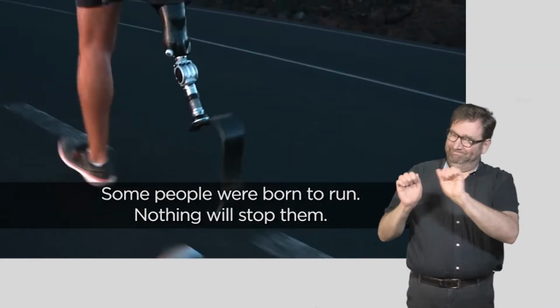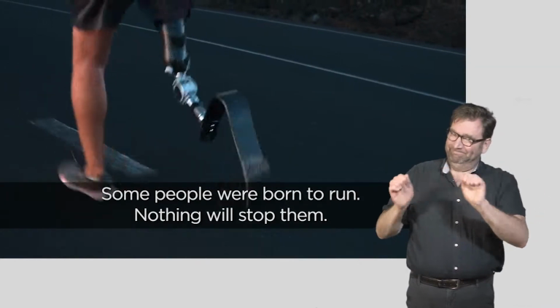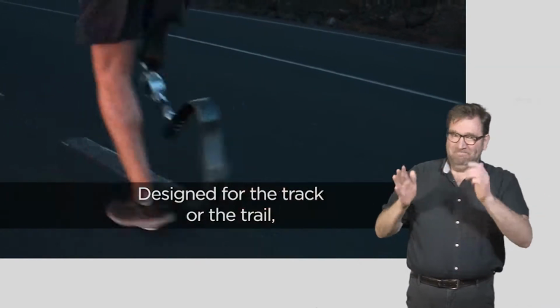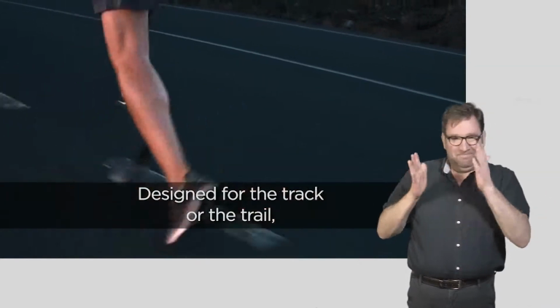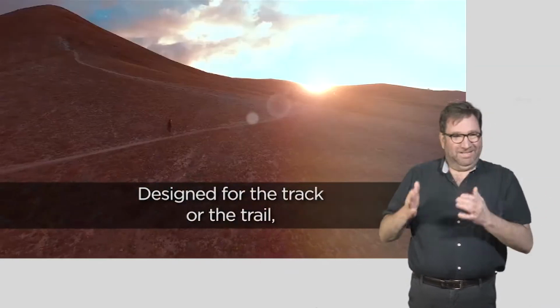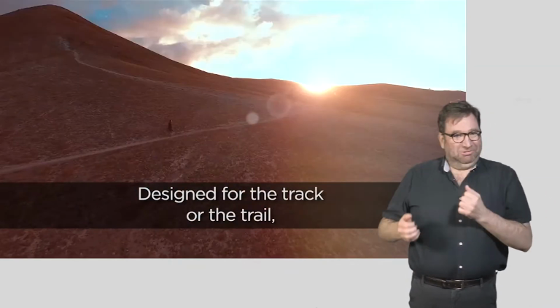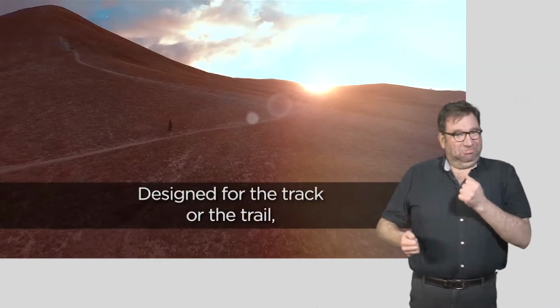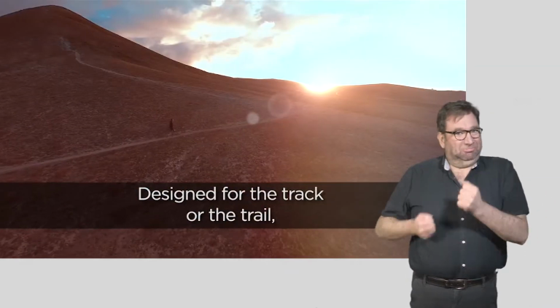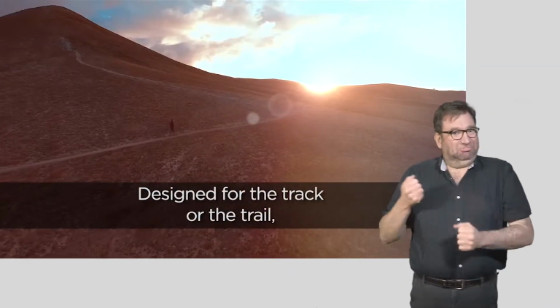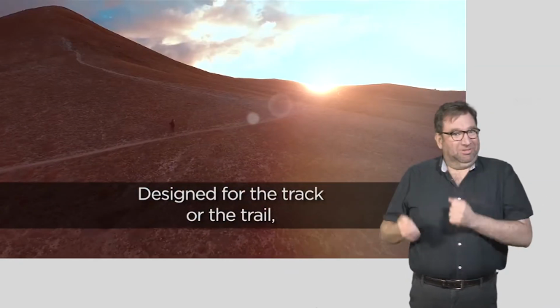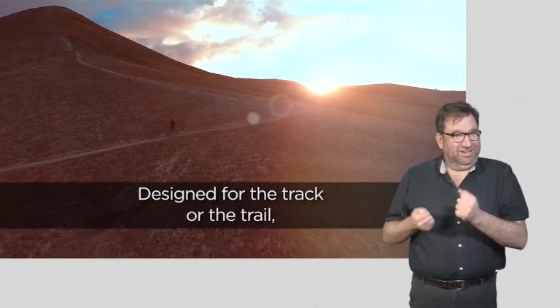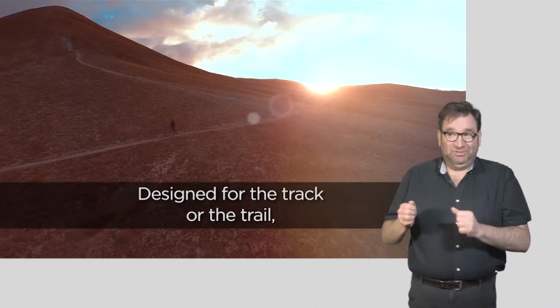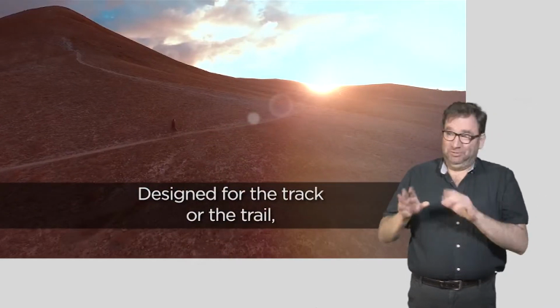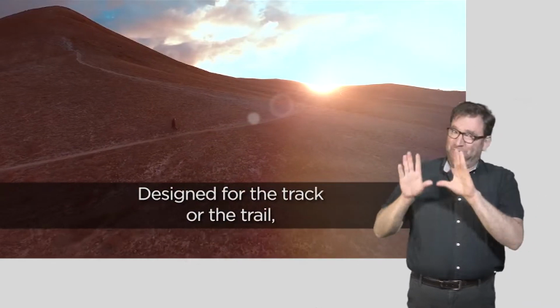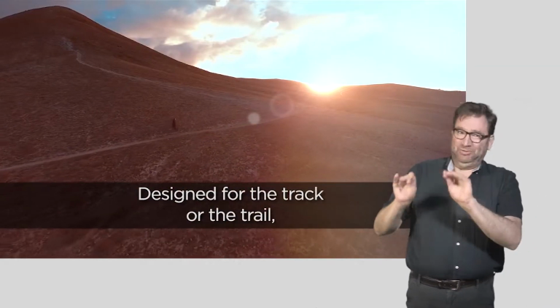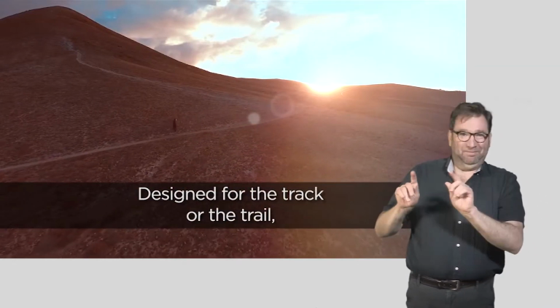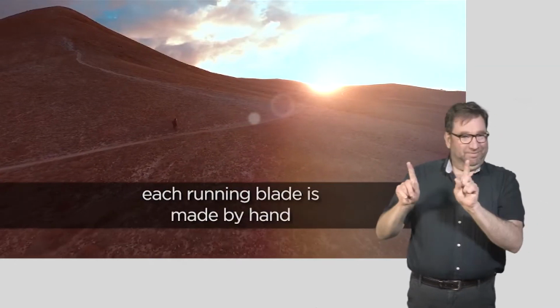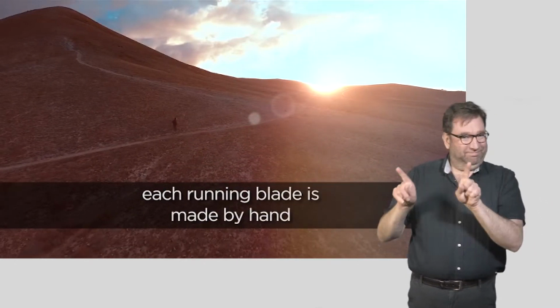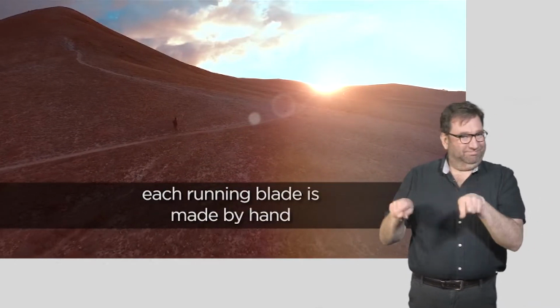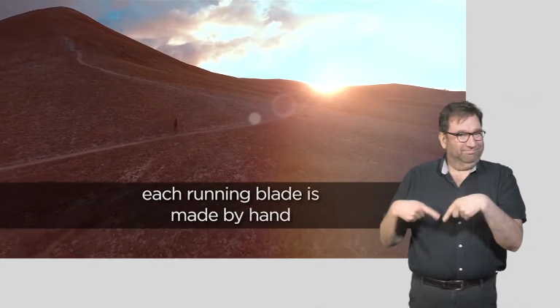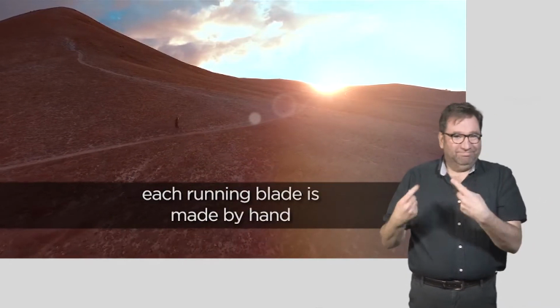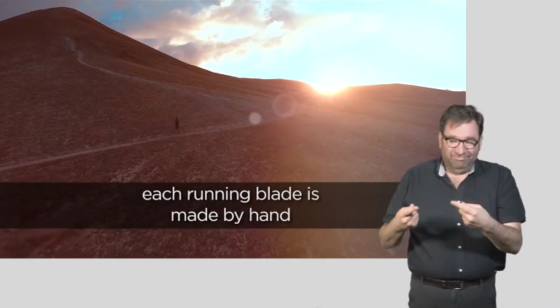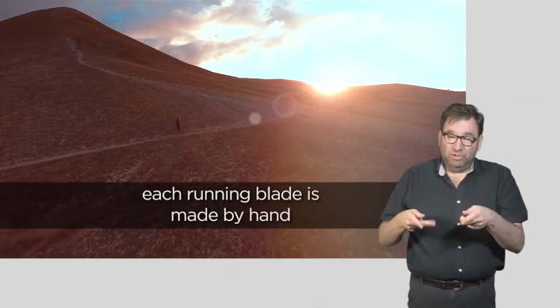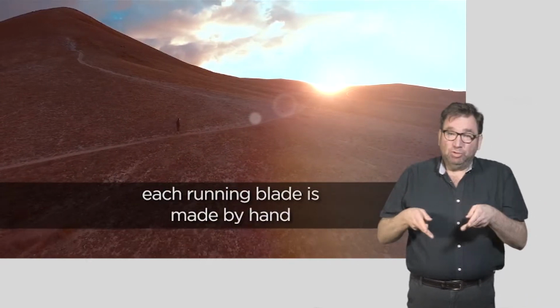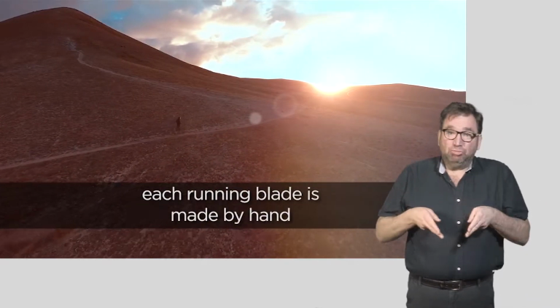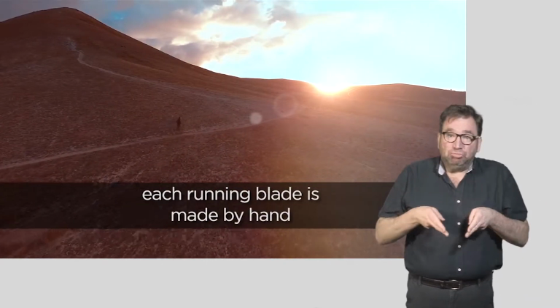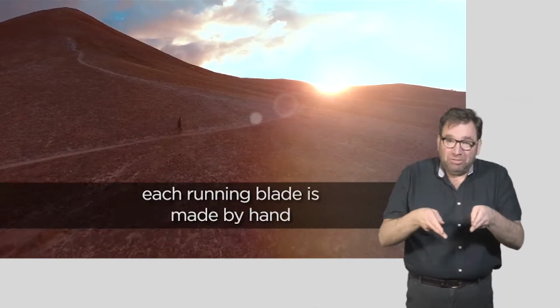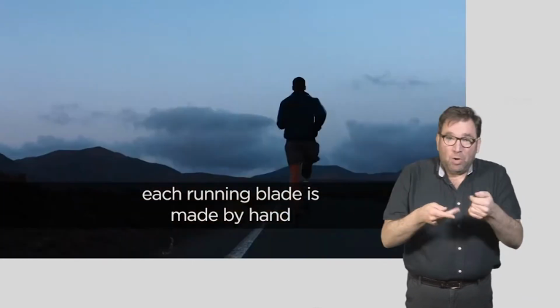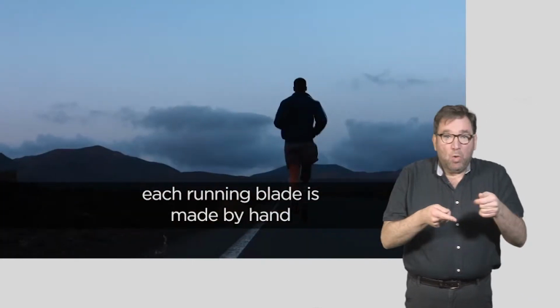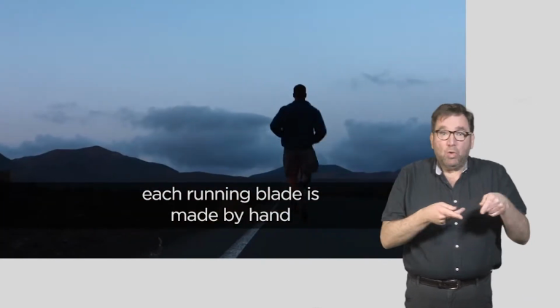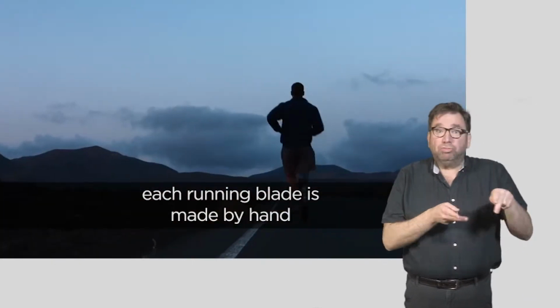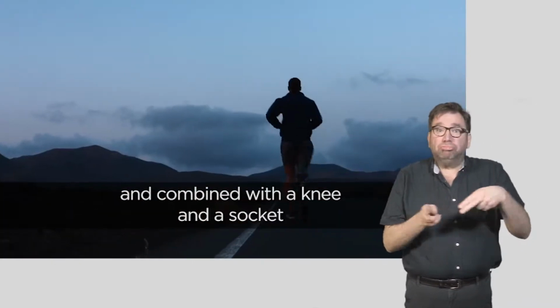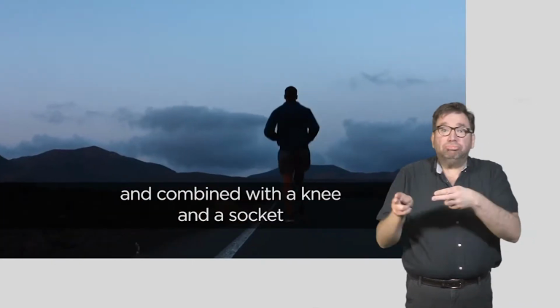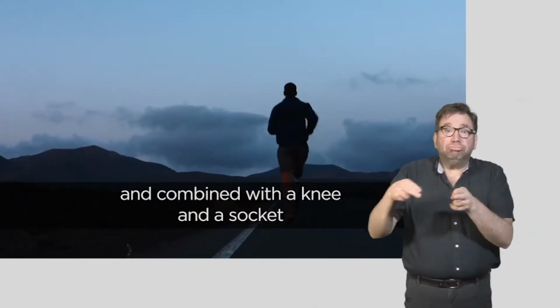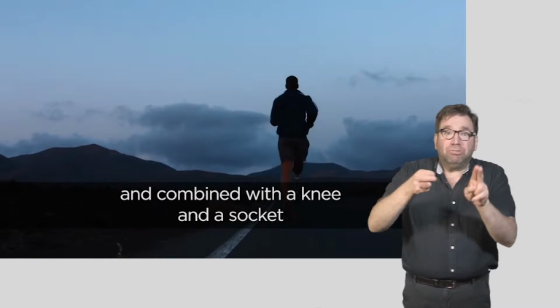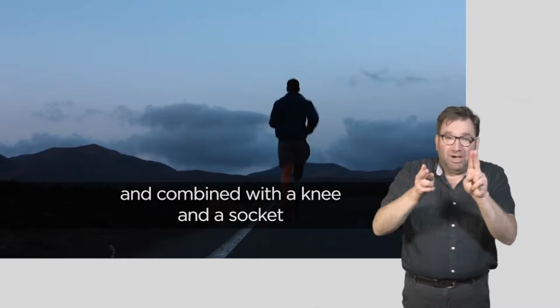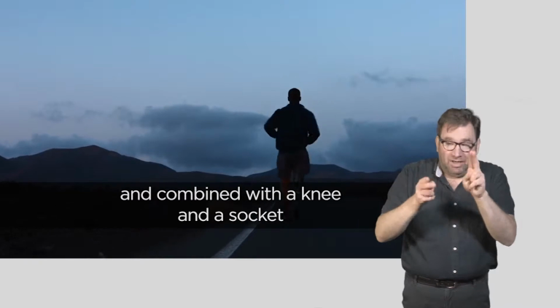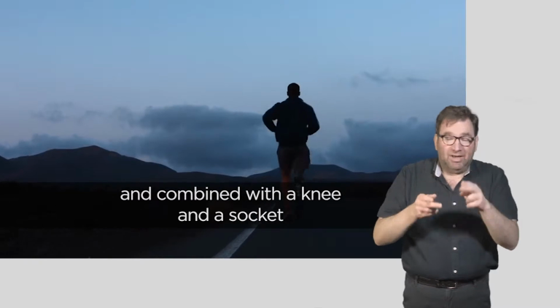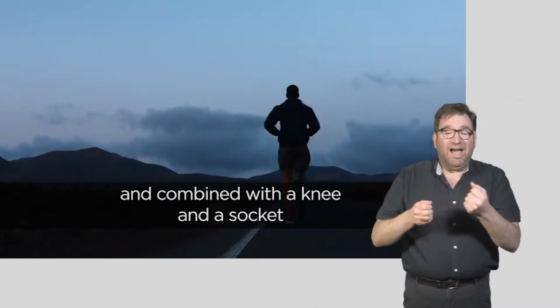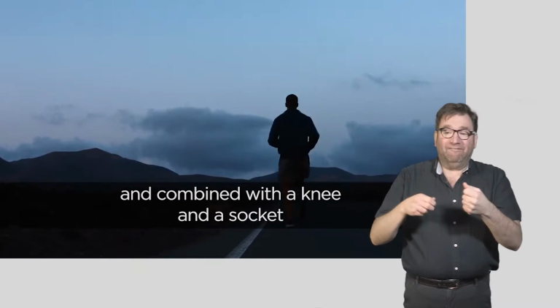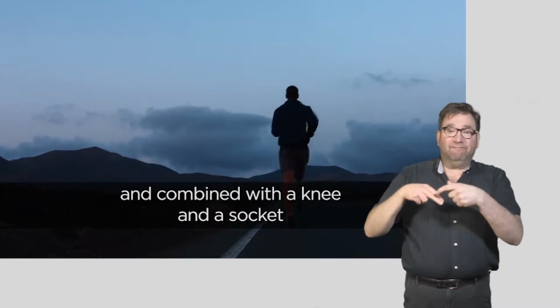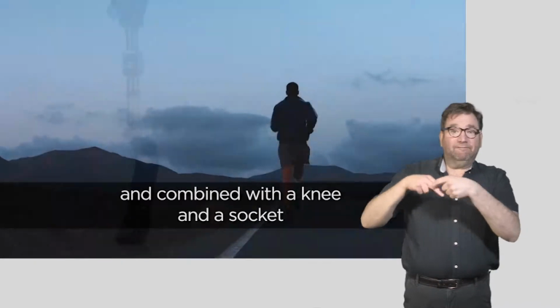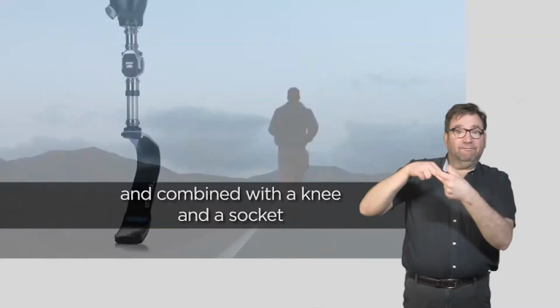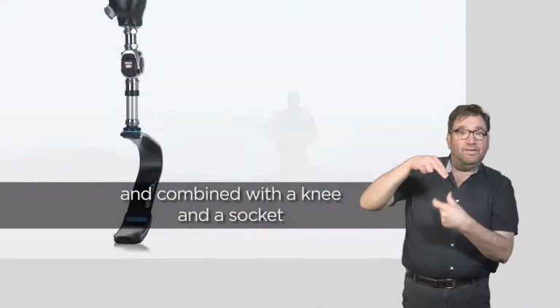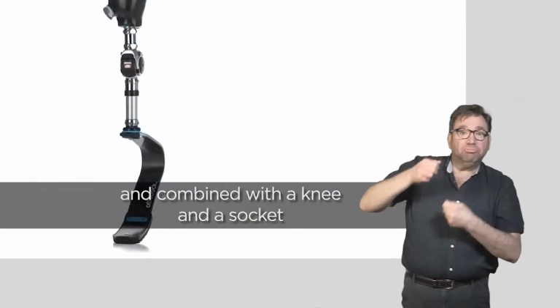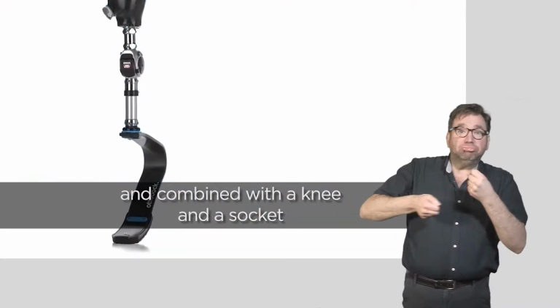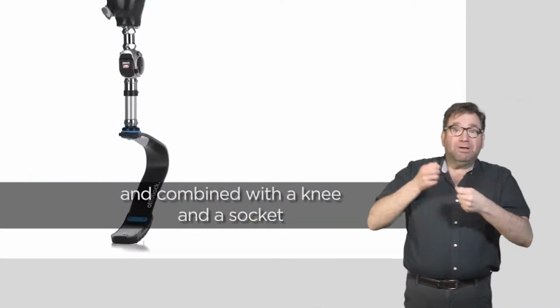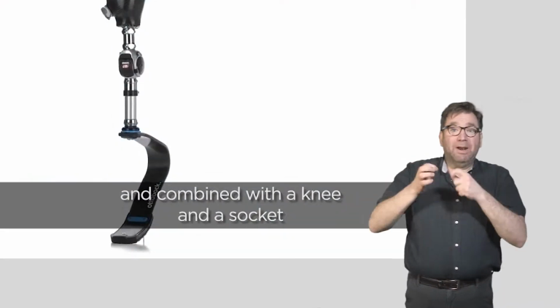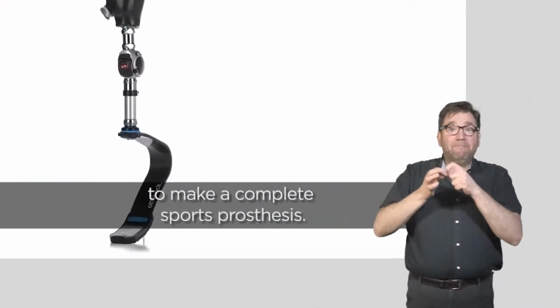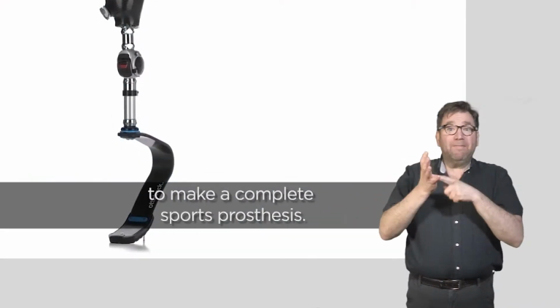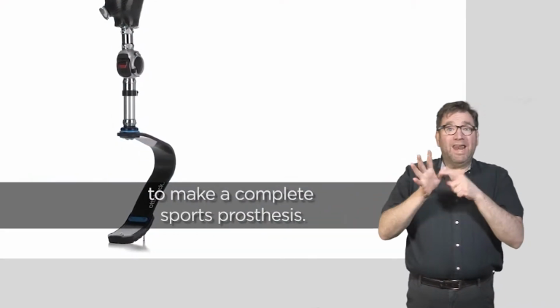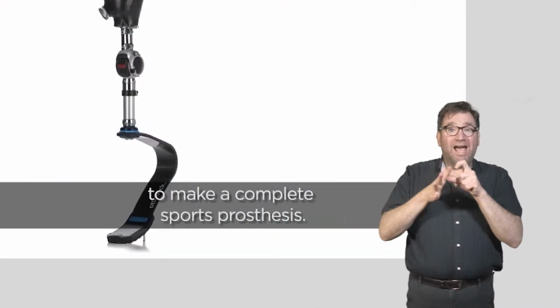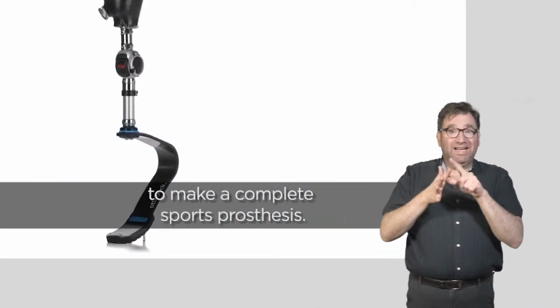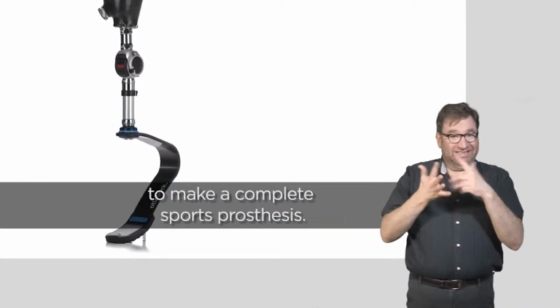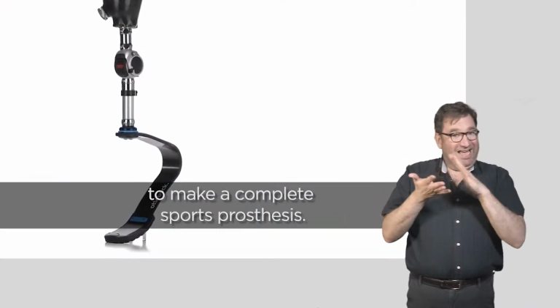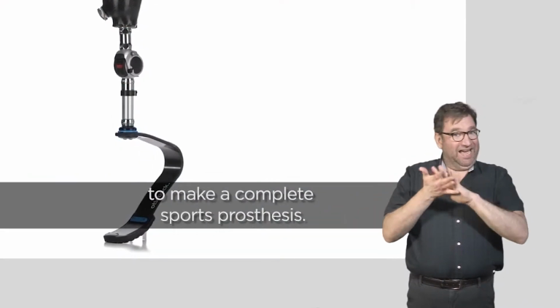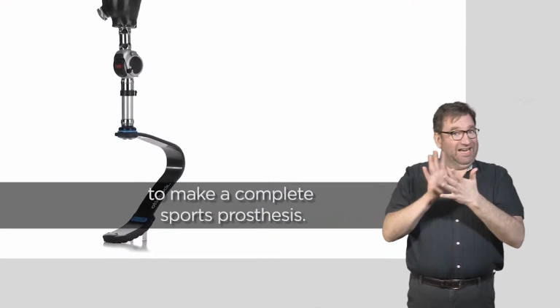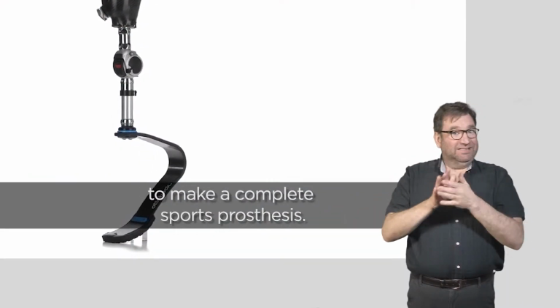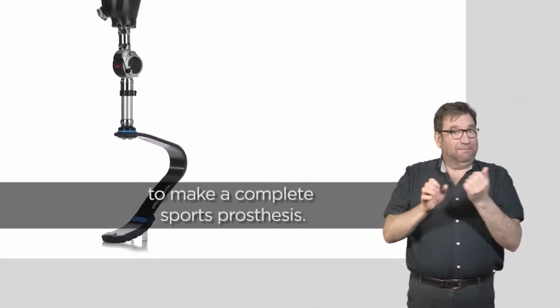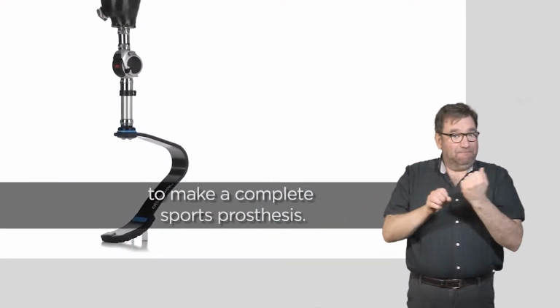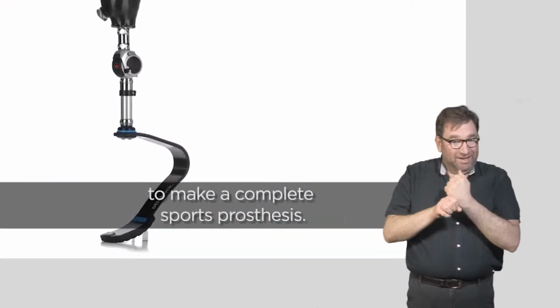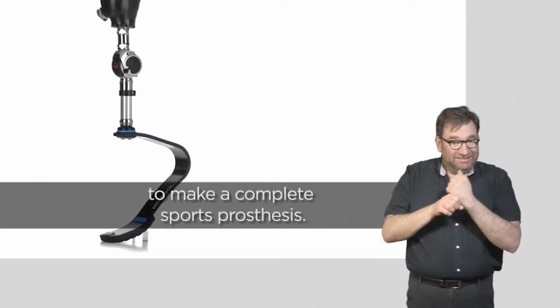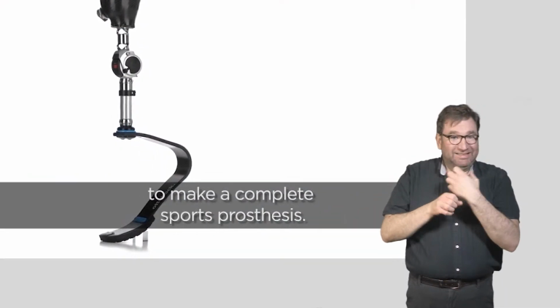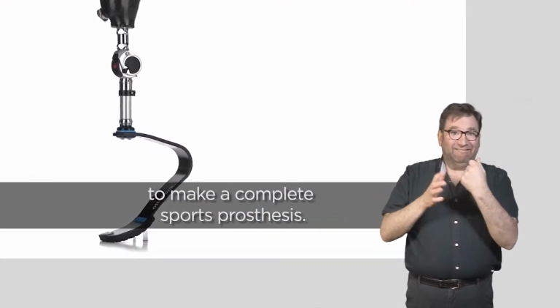Designed for the track or the trail, each running blade is made by hand, and combined with a knee and a socket to make a complete sports prosthesis.